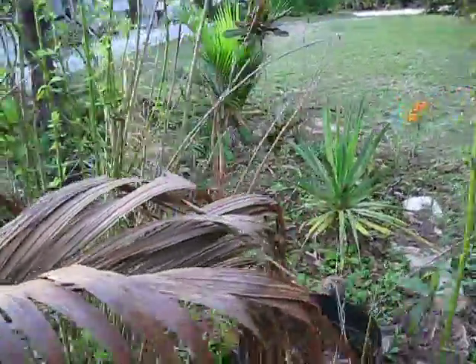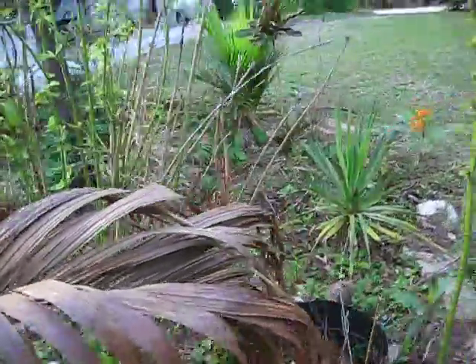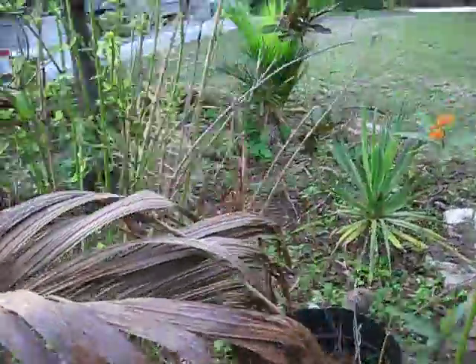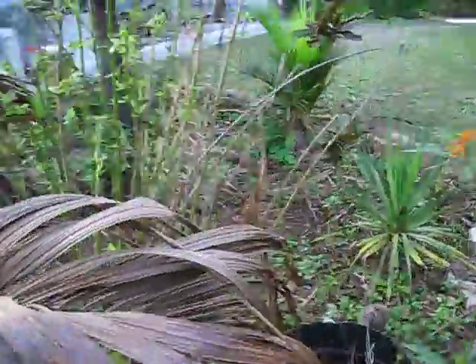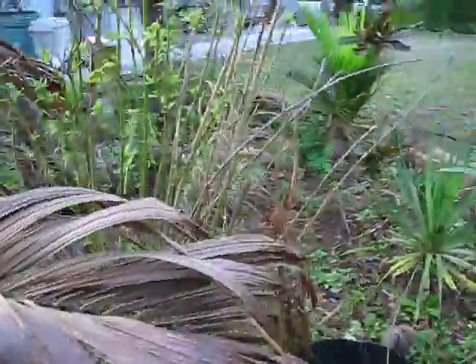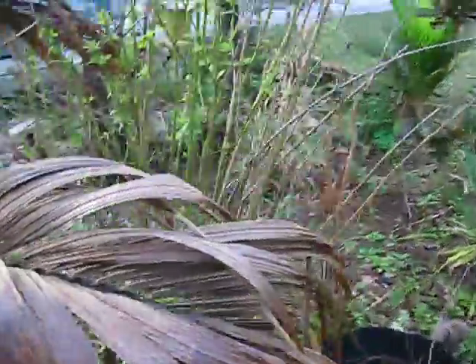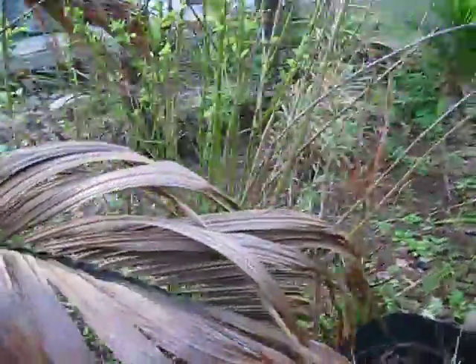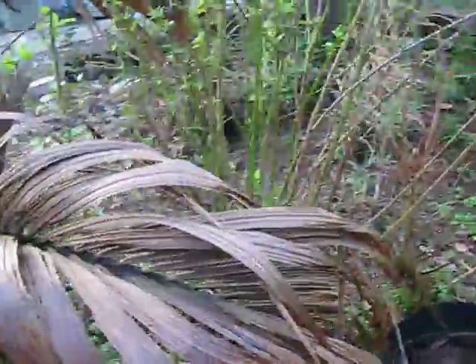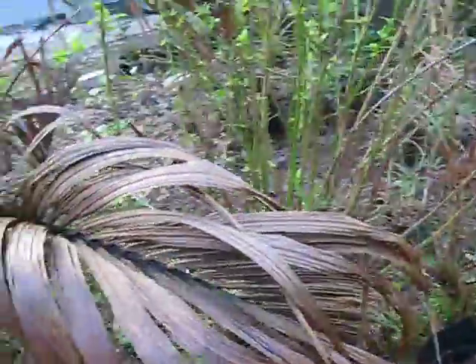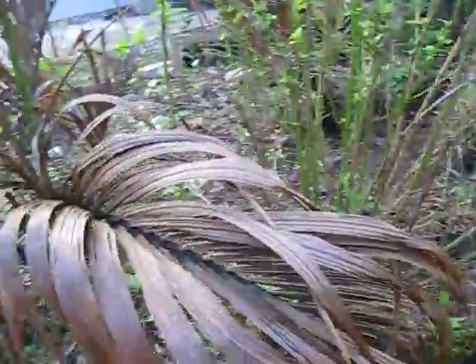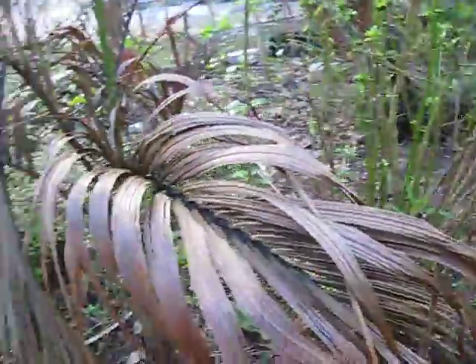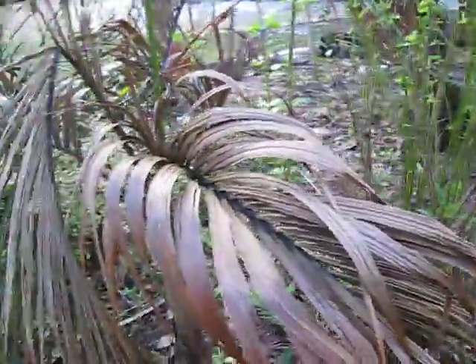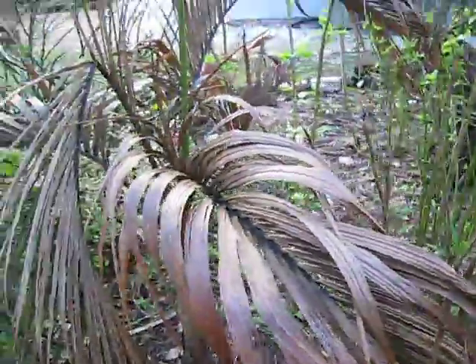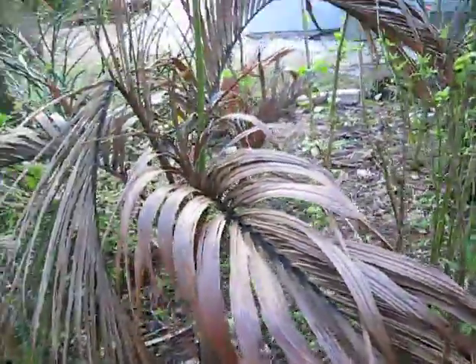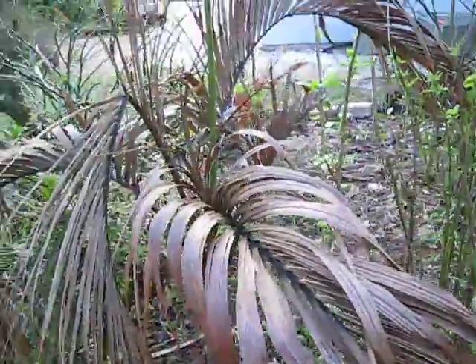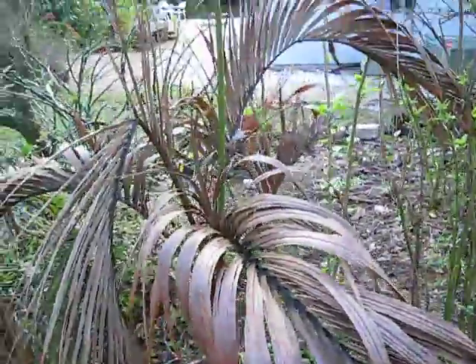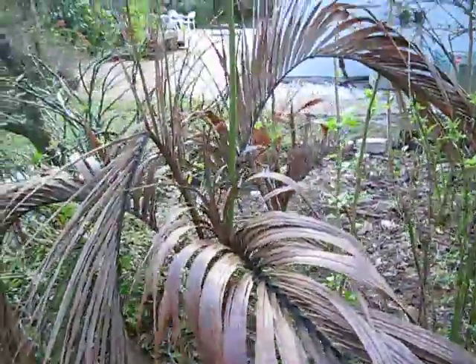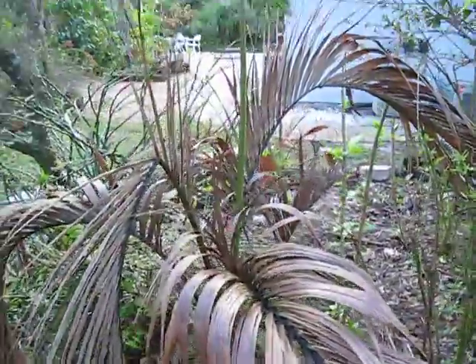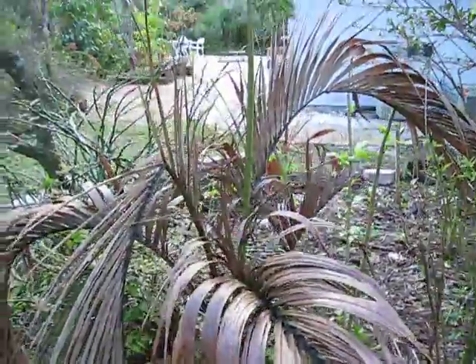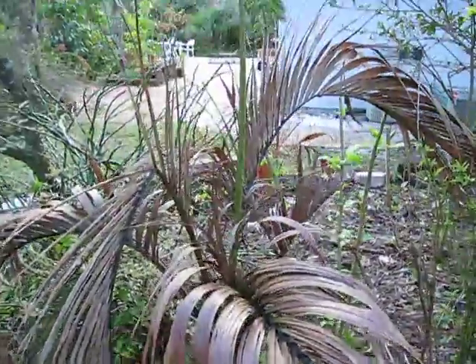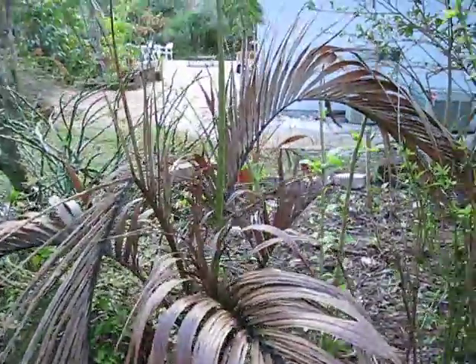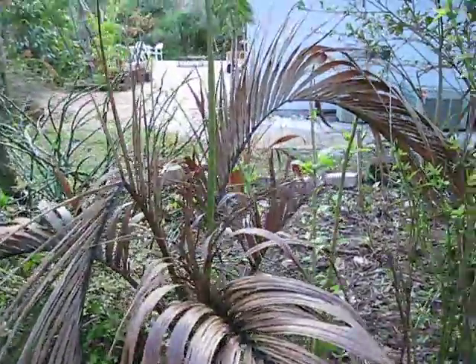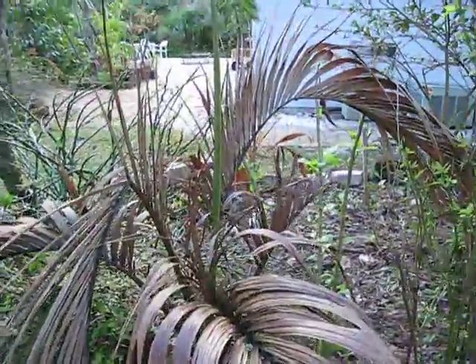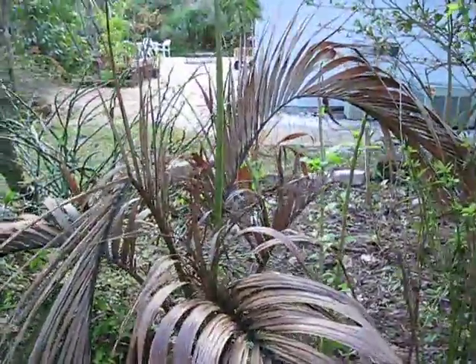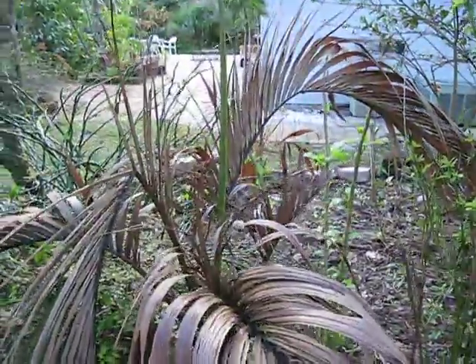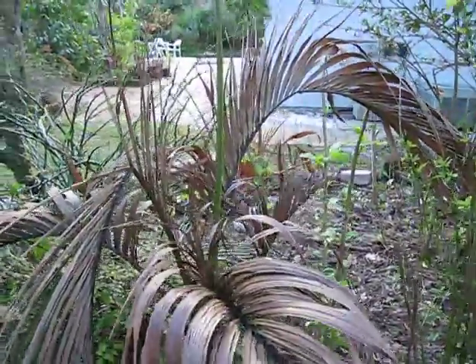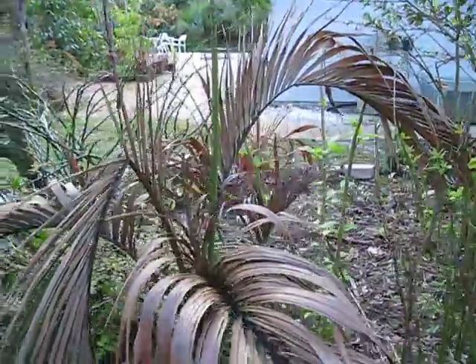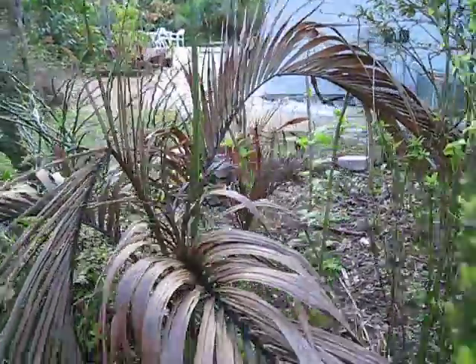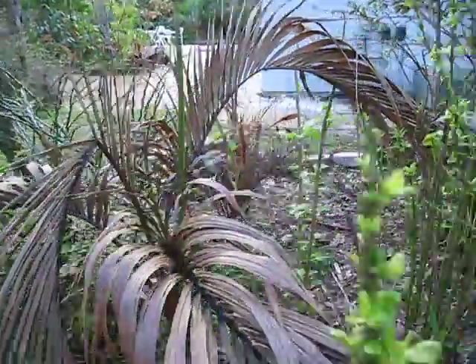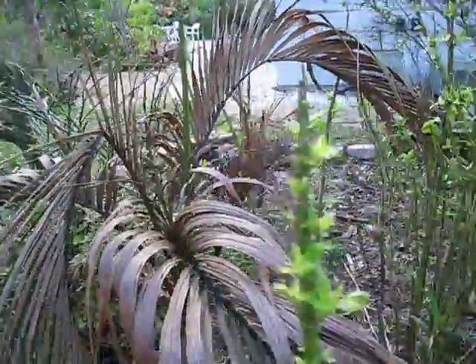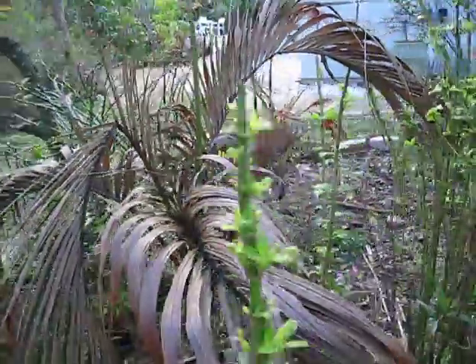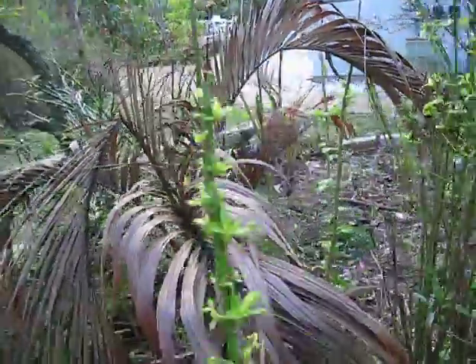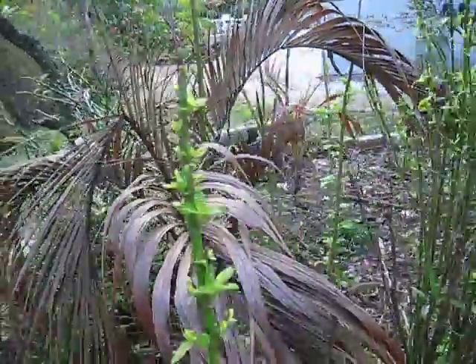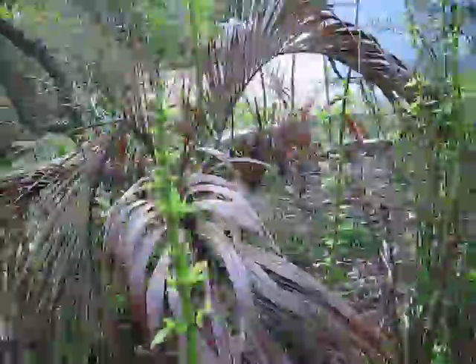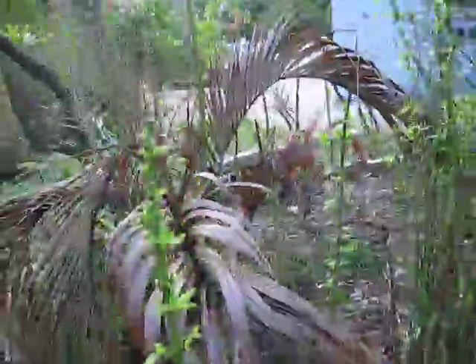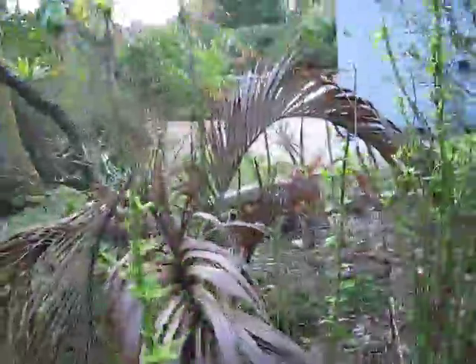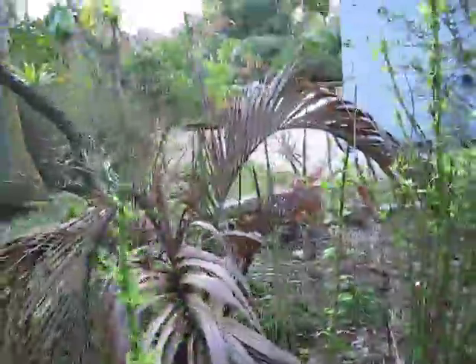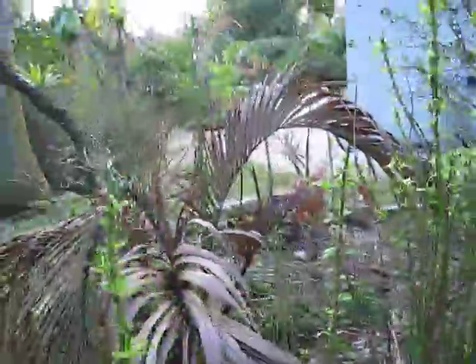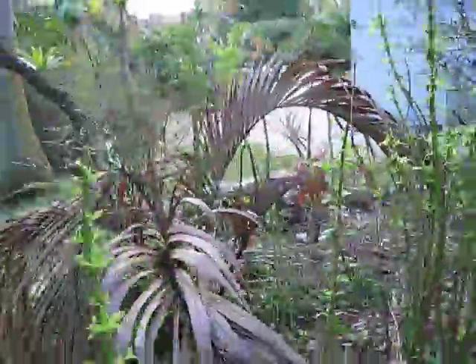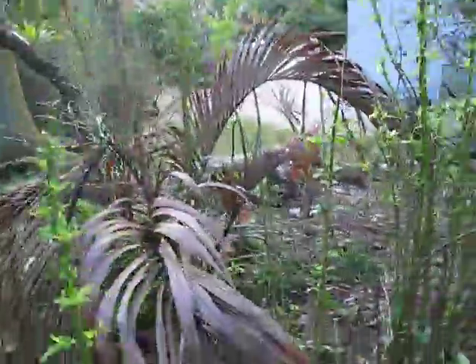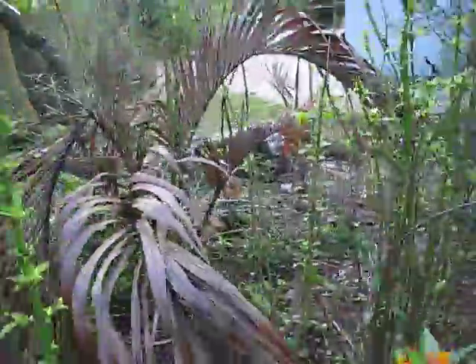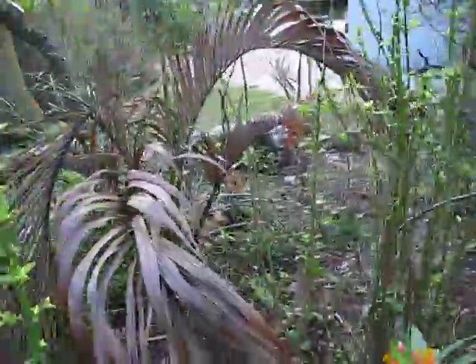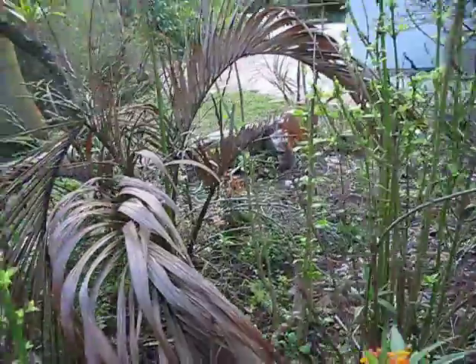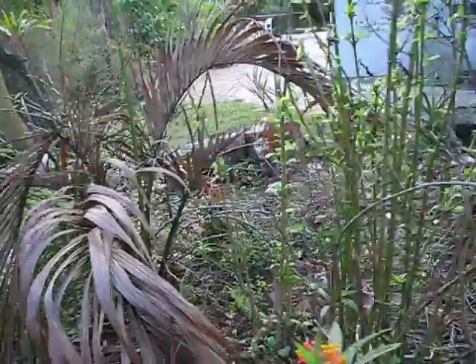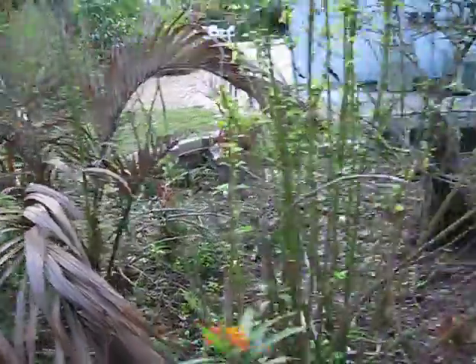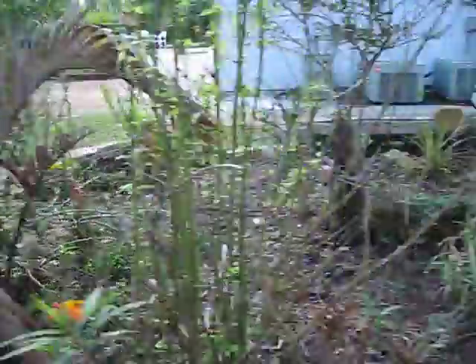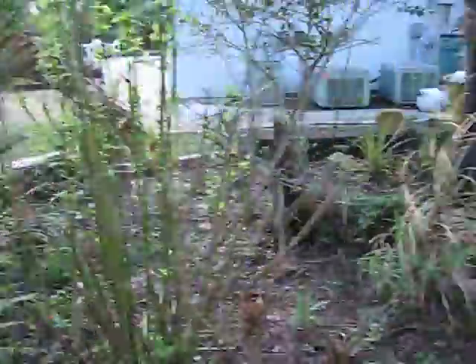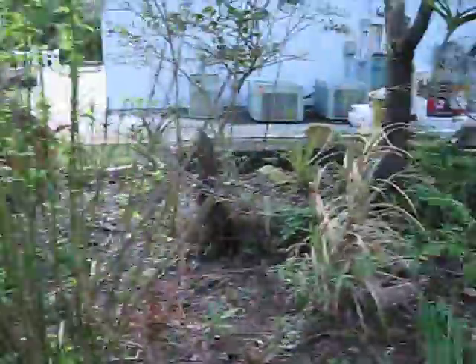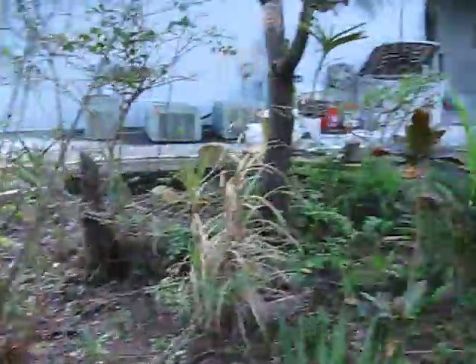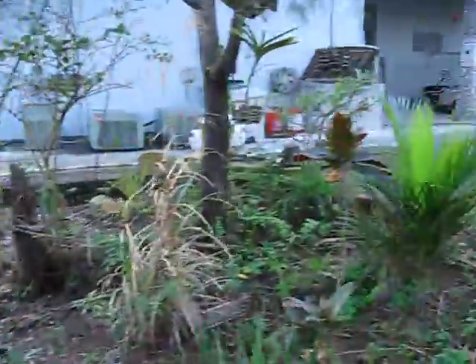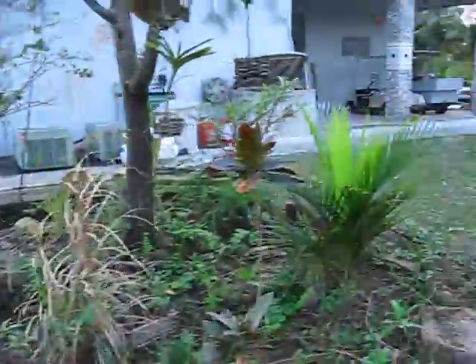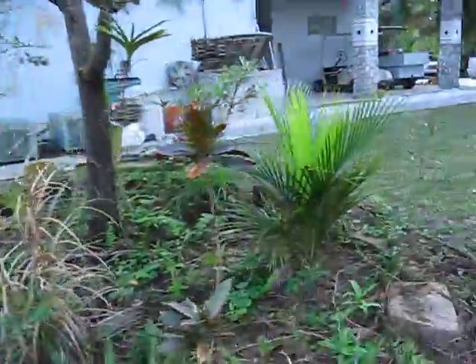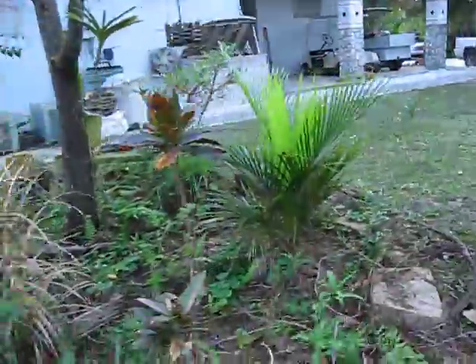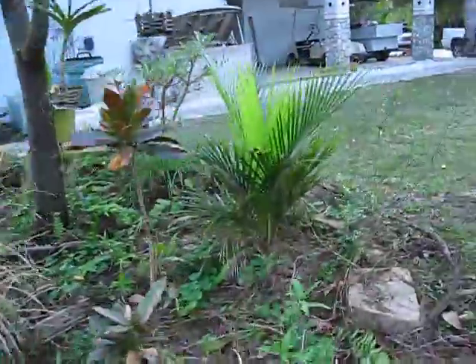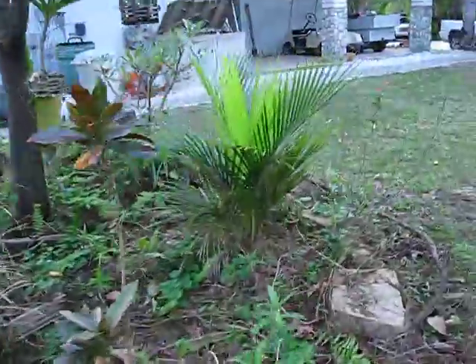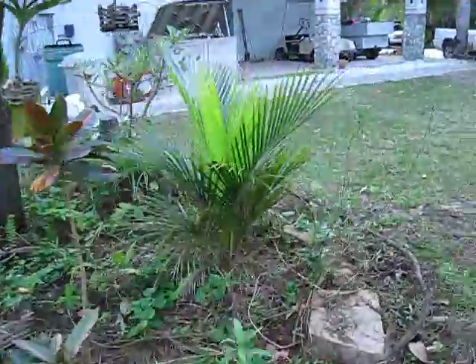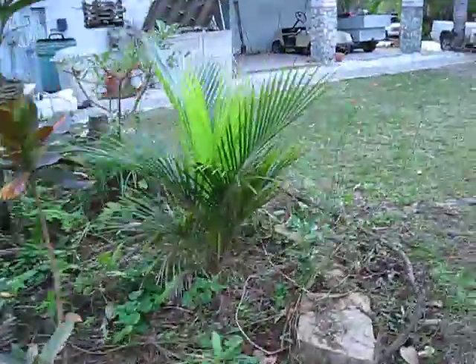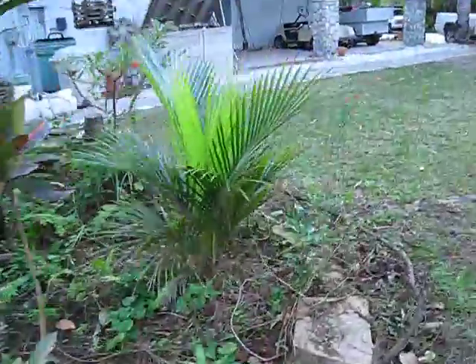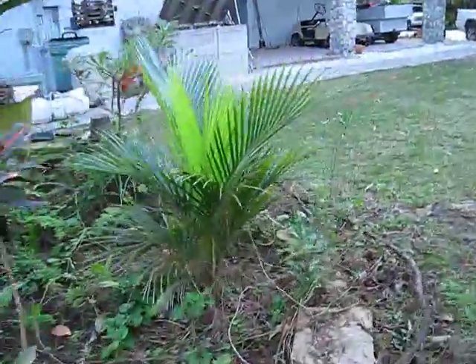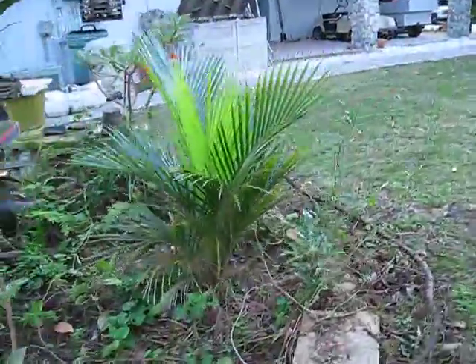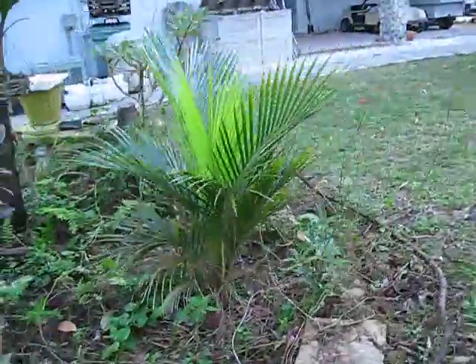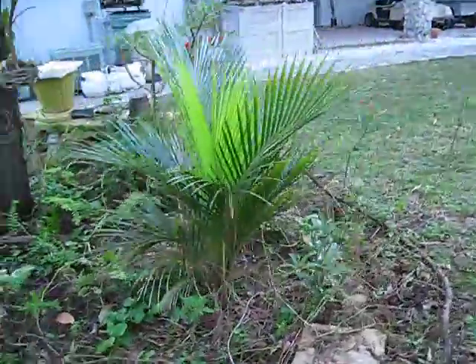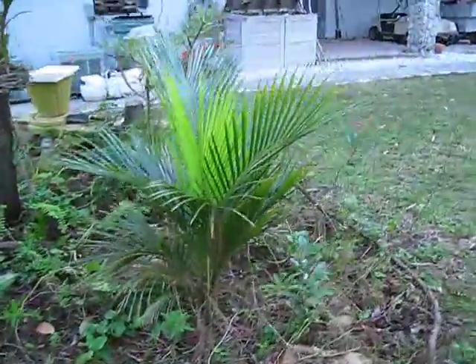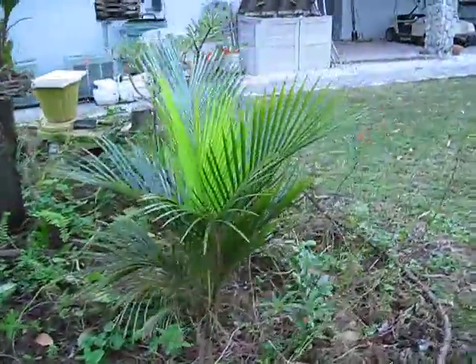So that's Carpoxylon macrospermum — don't judge it by the way it looks now. I think that's got a future here.